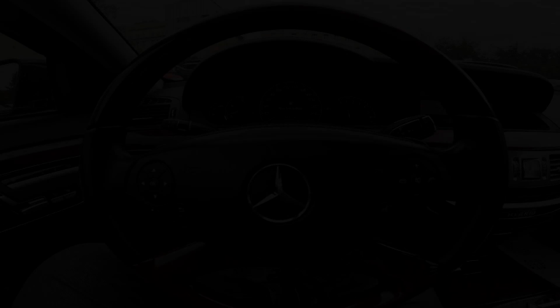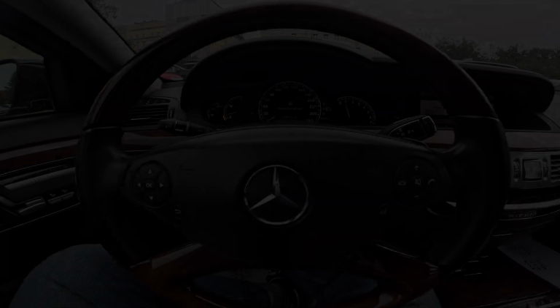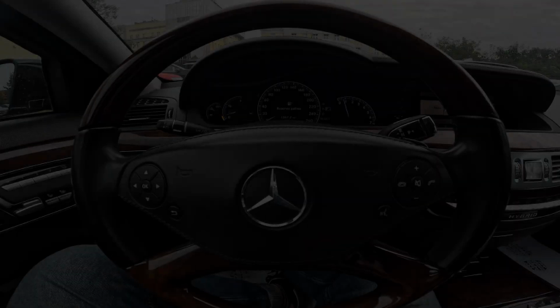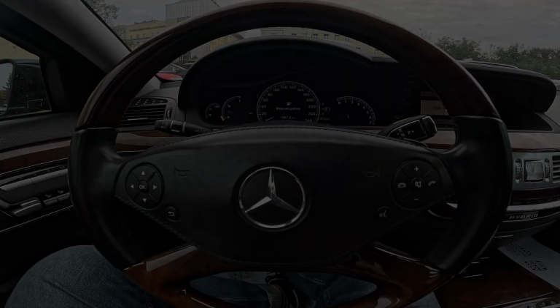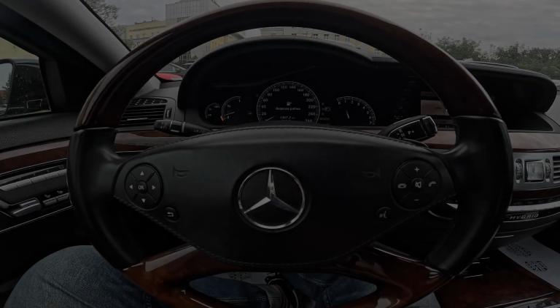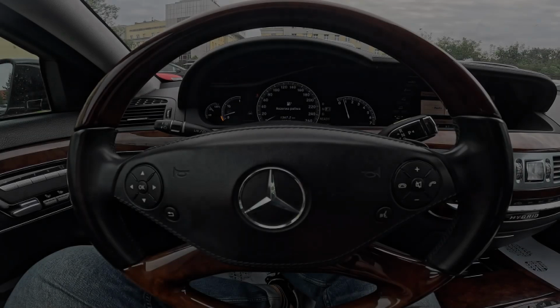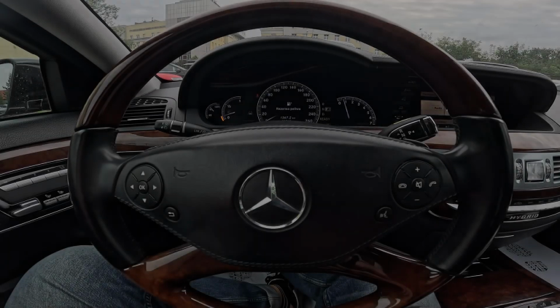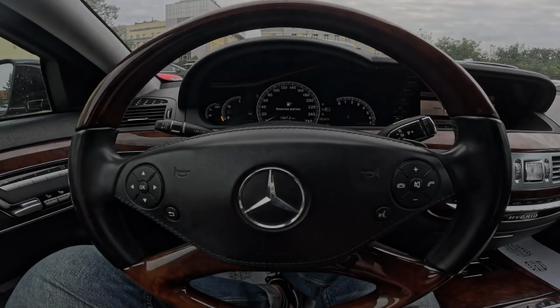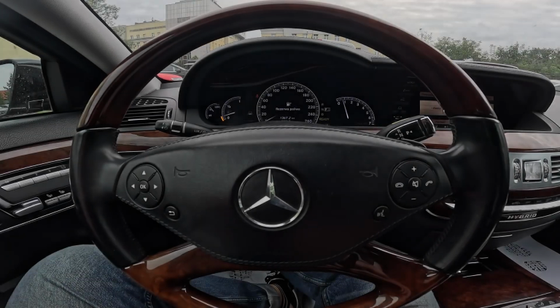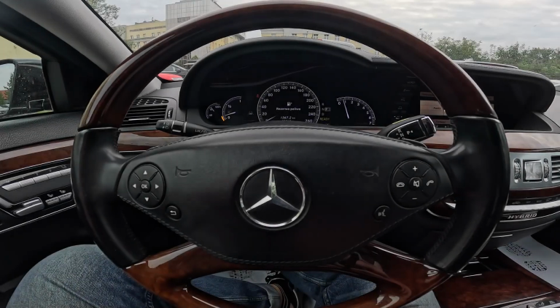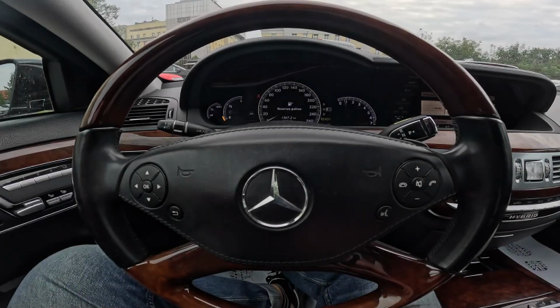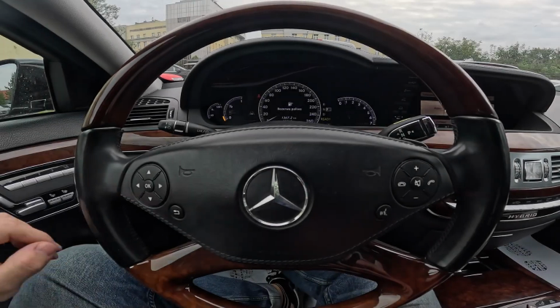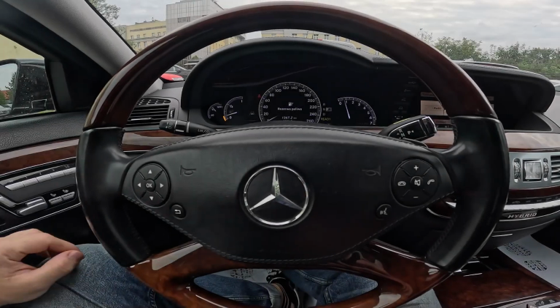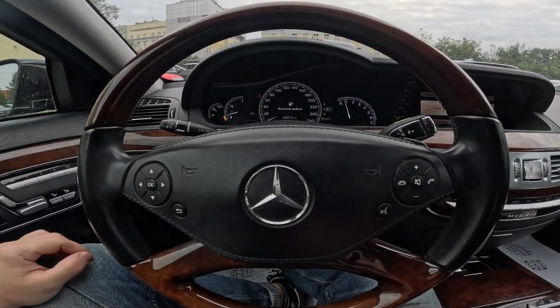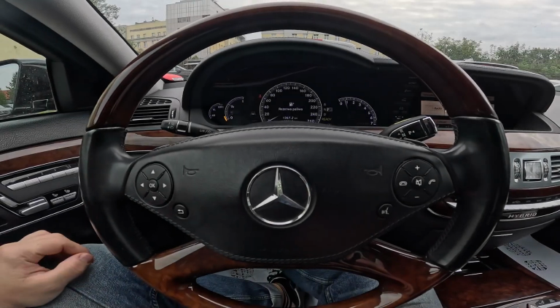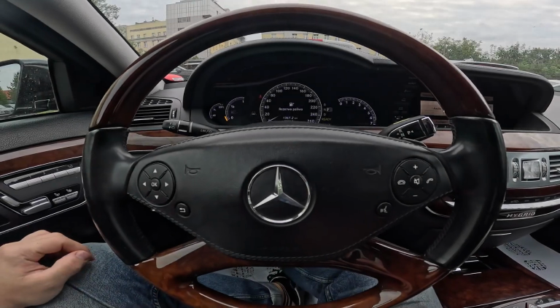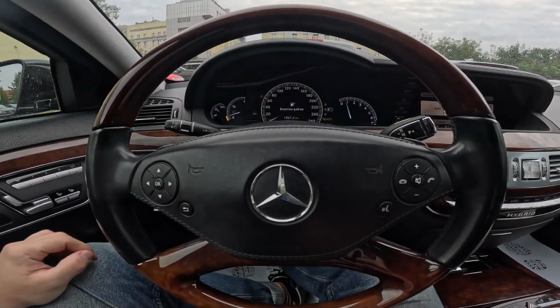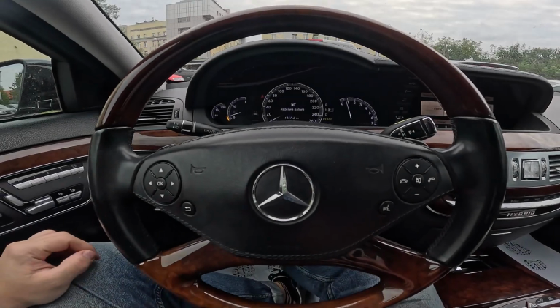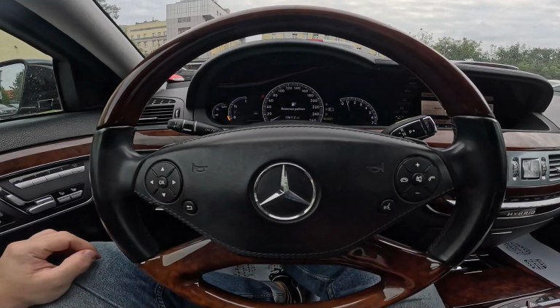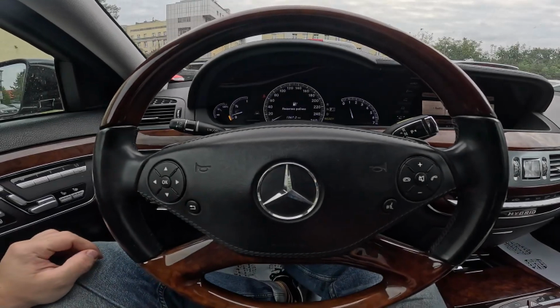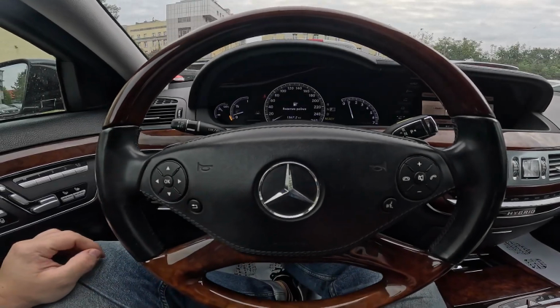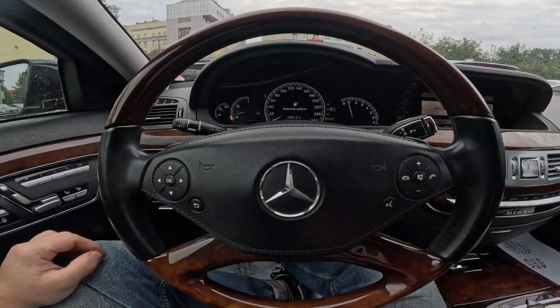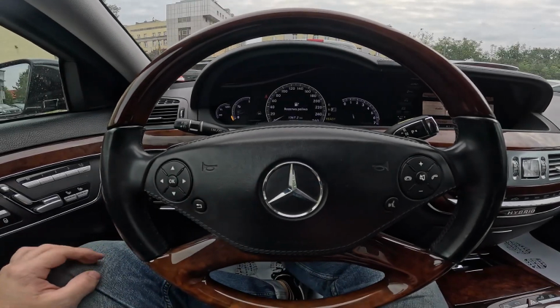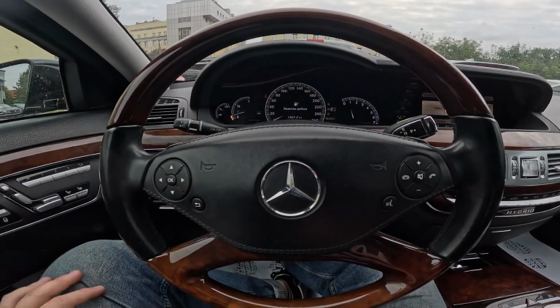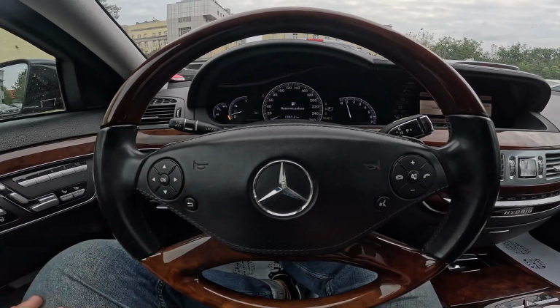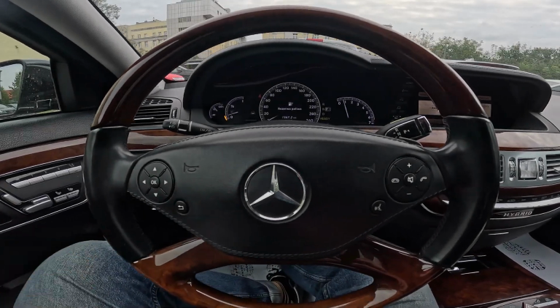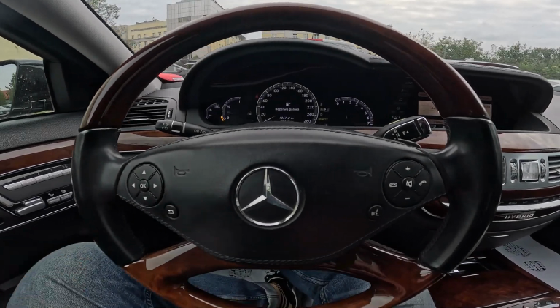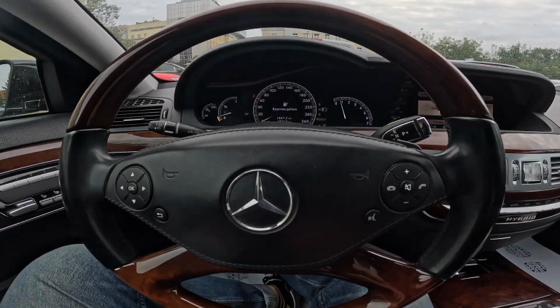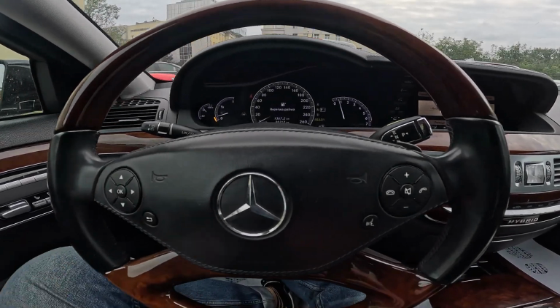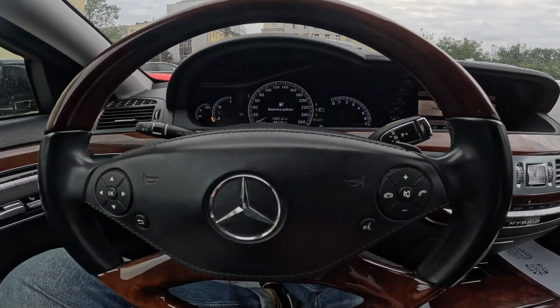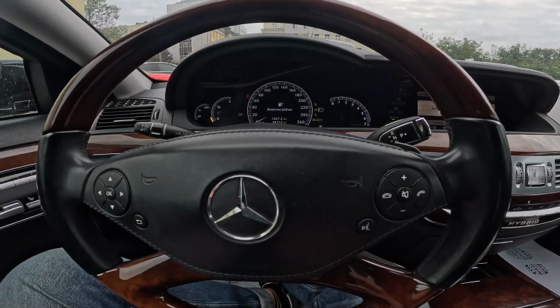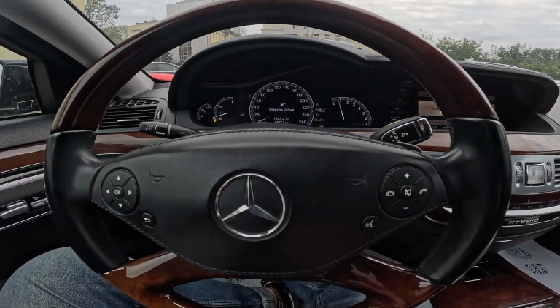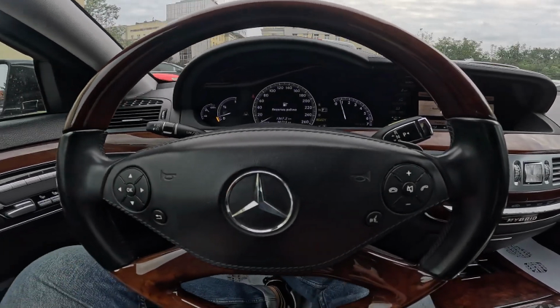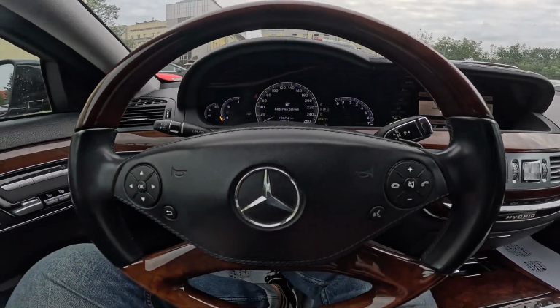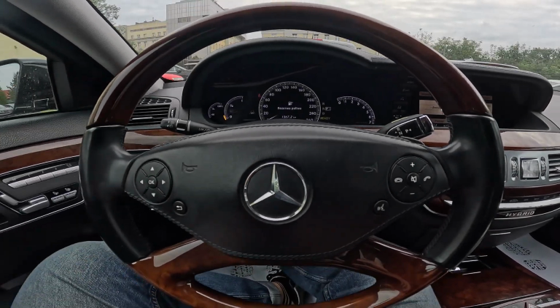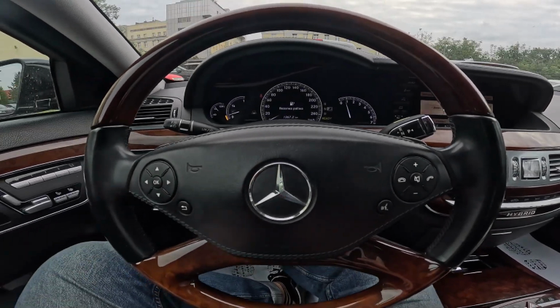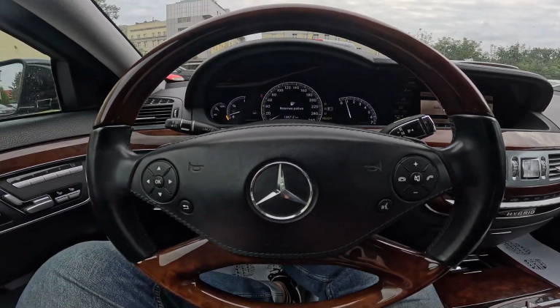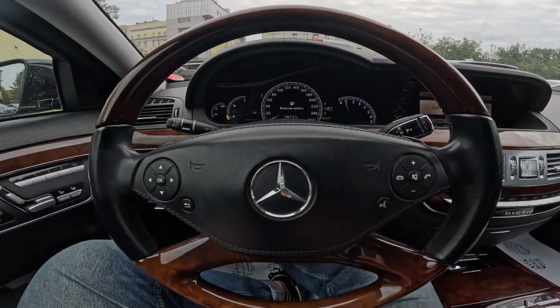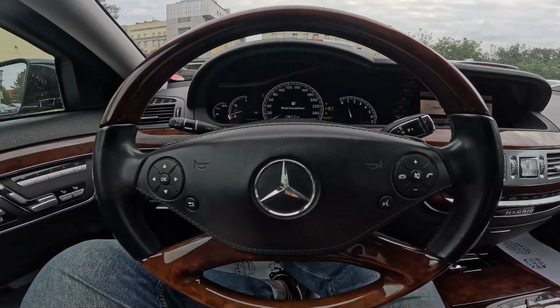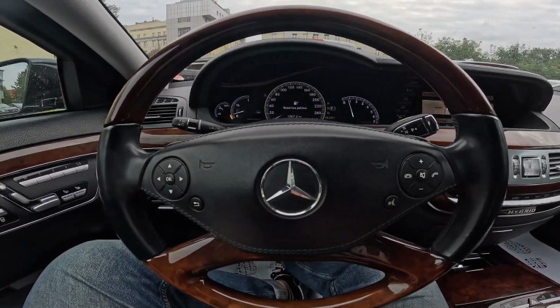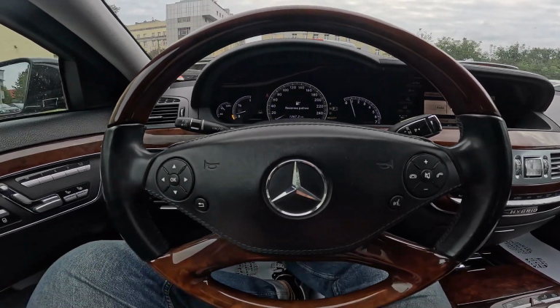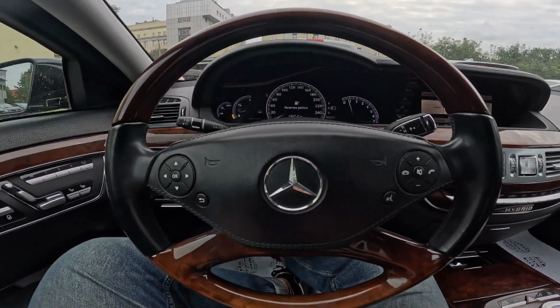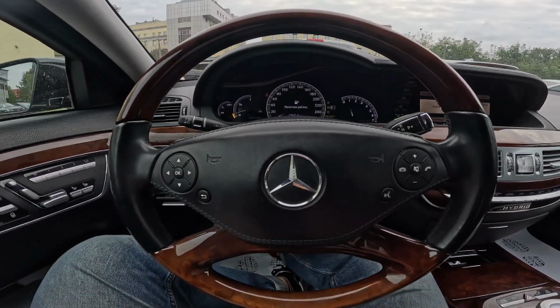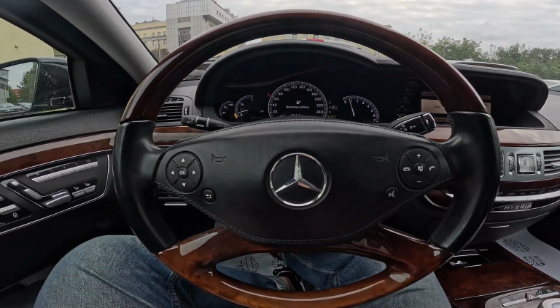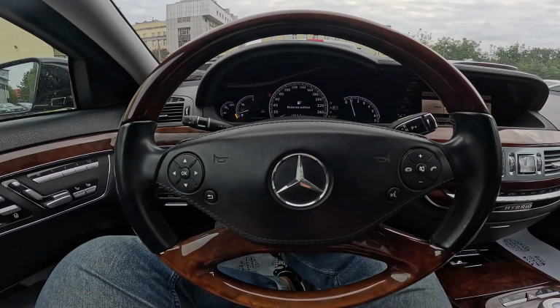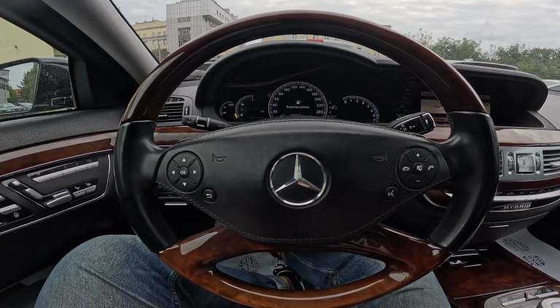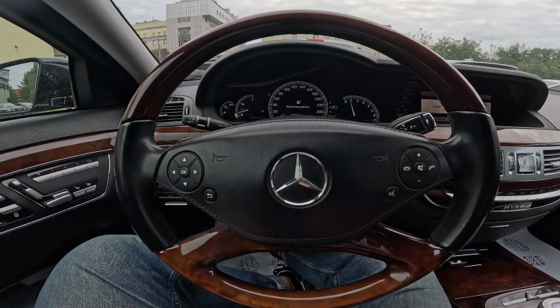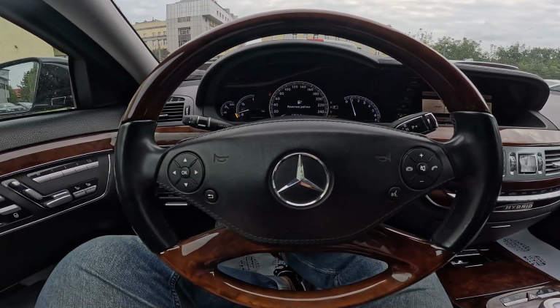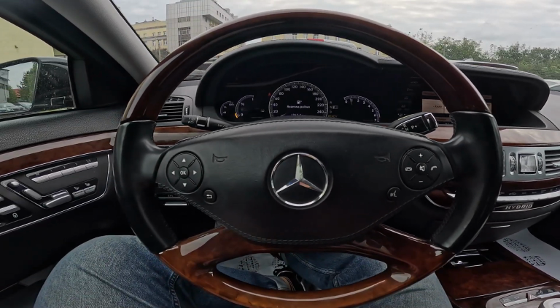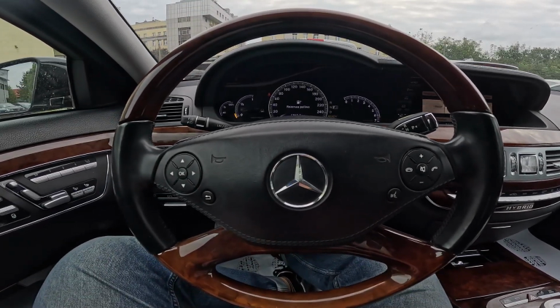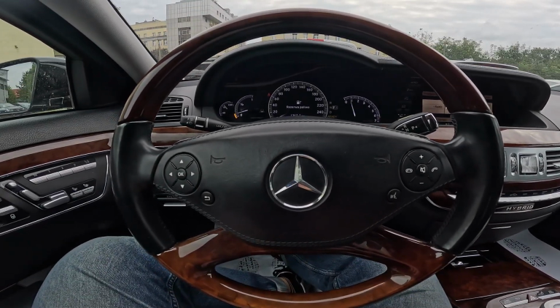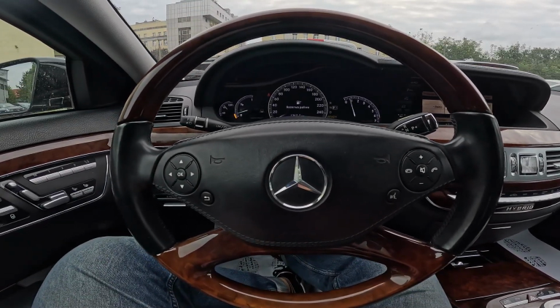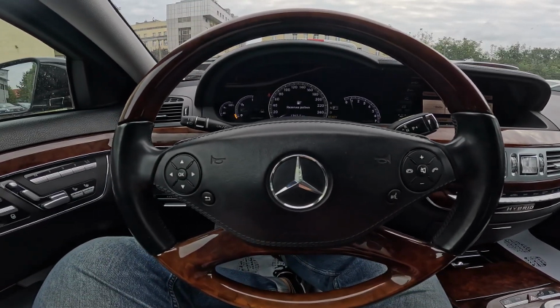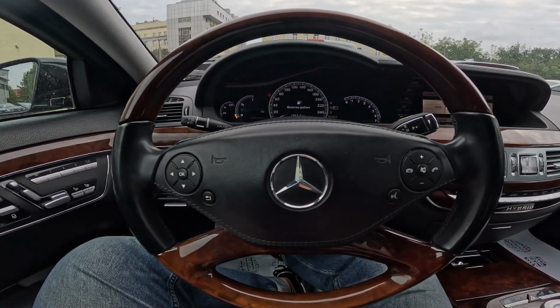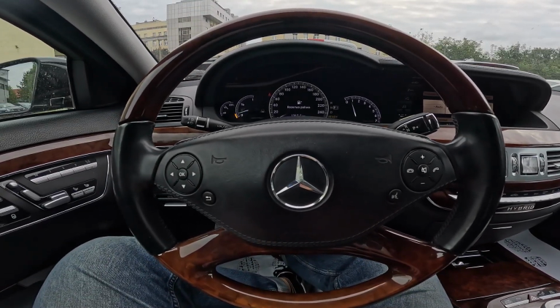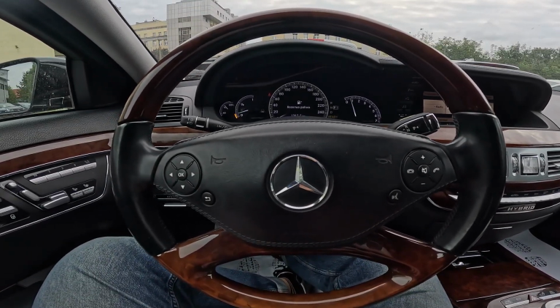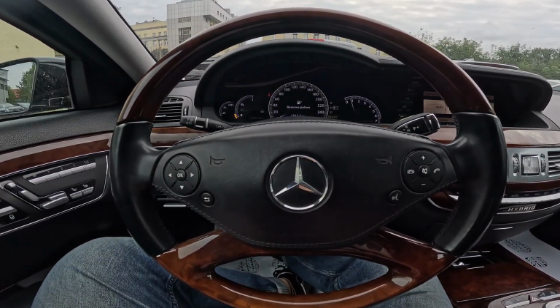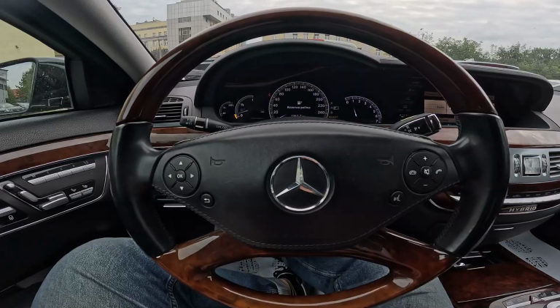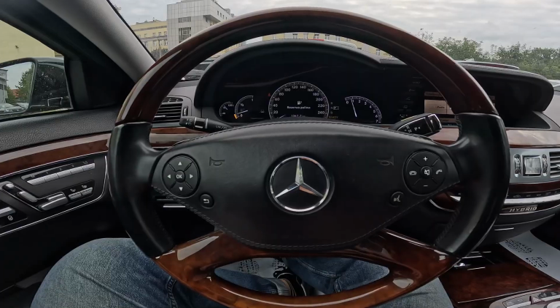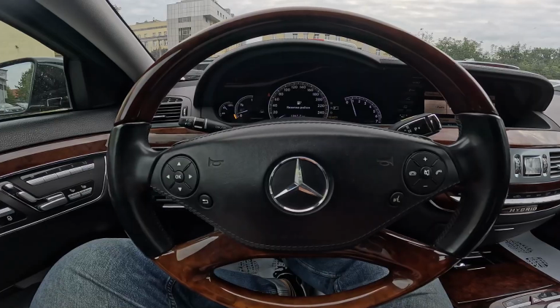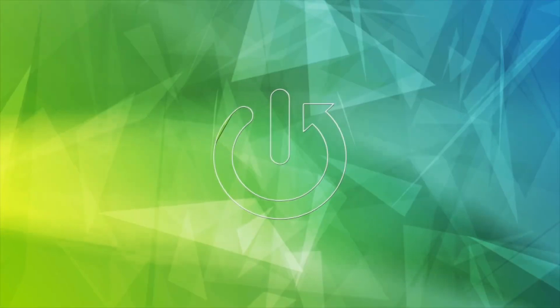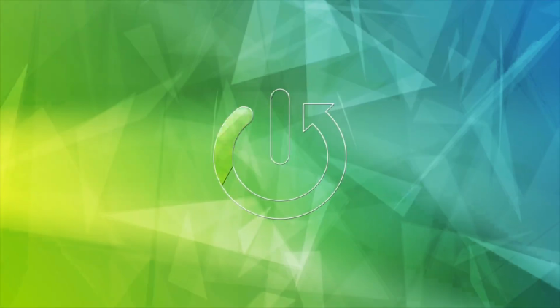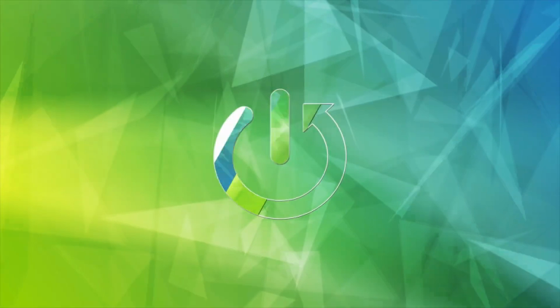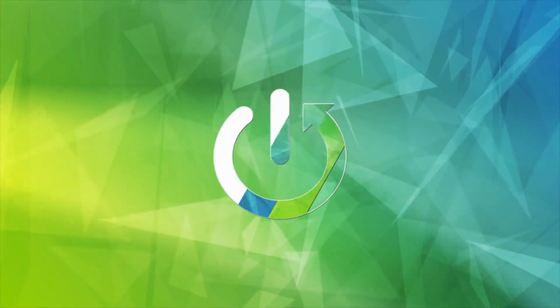Hello. Today I'm in a Mercedes S400. In this video I'll show you how to lock and unlock all the doors.